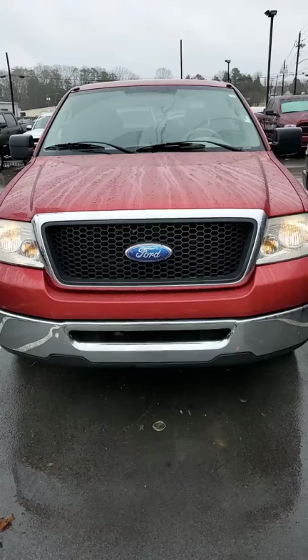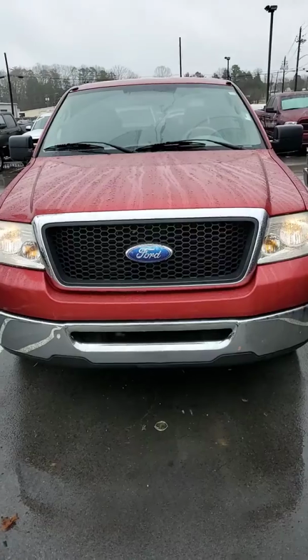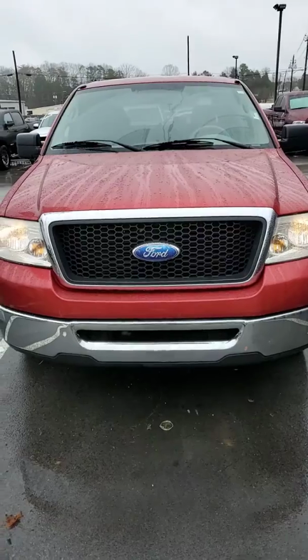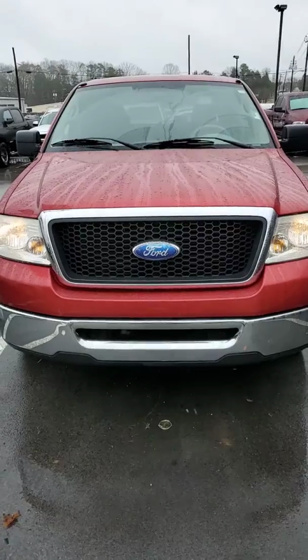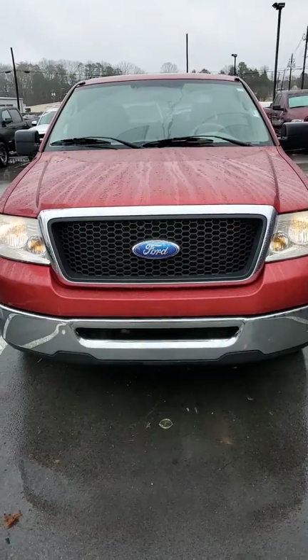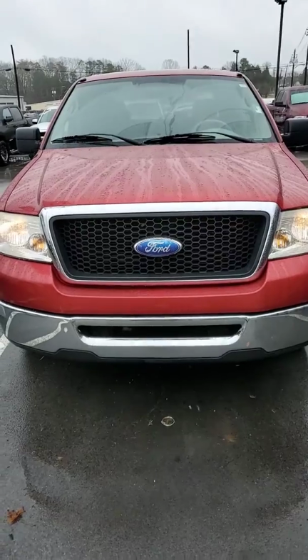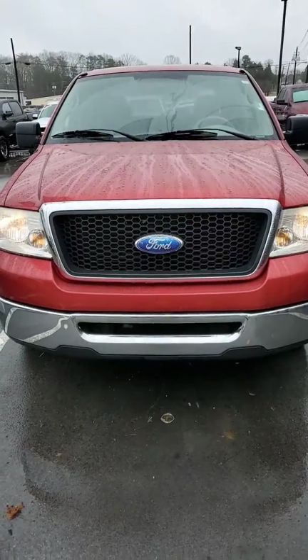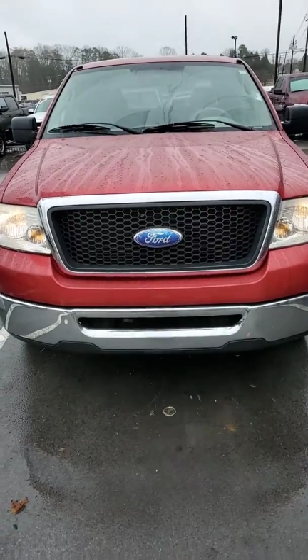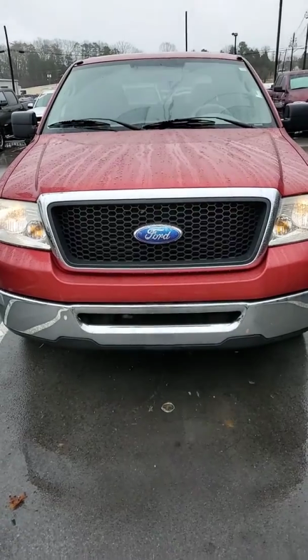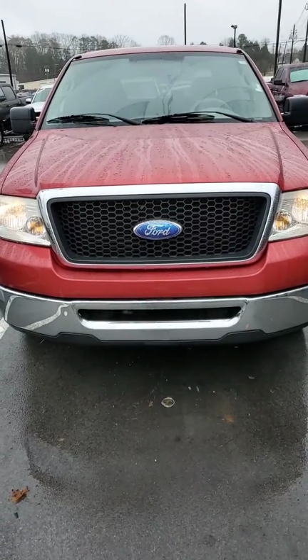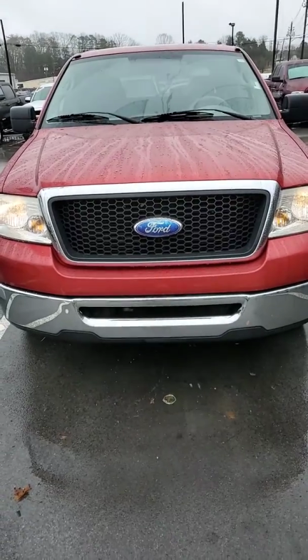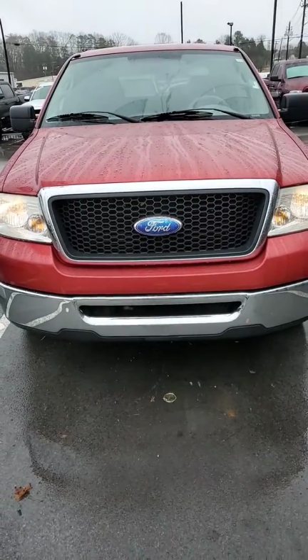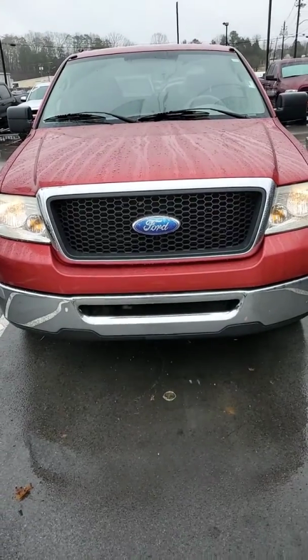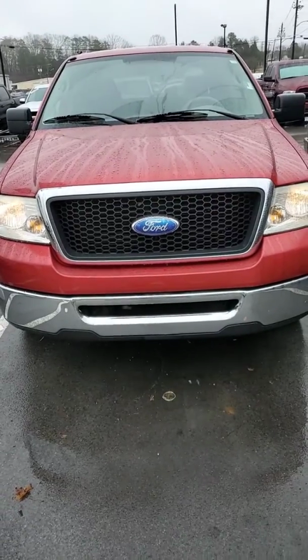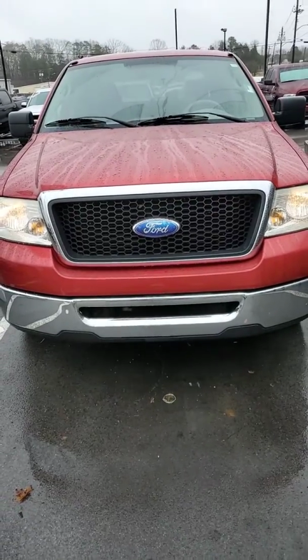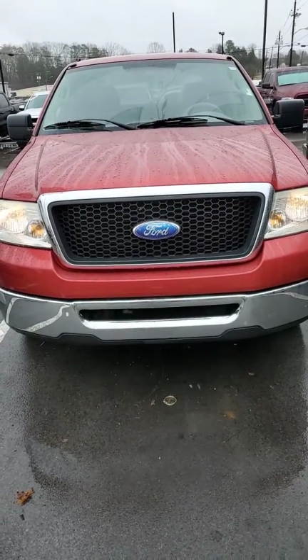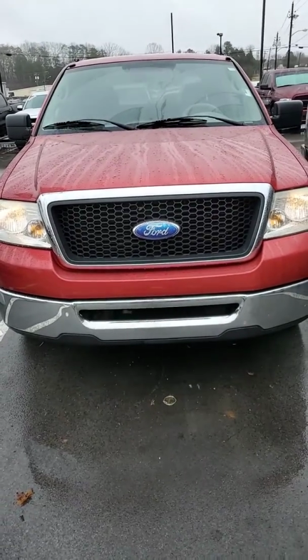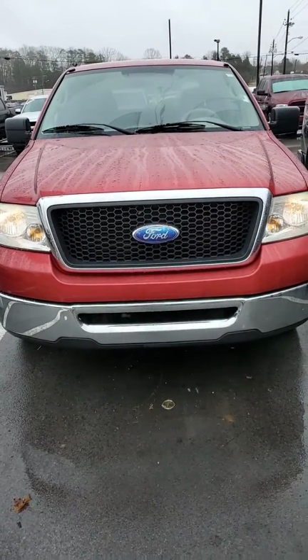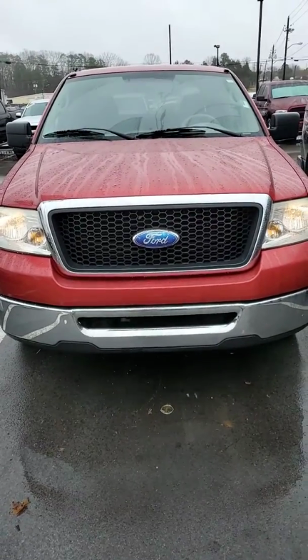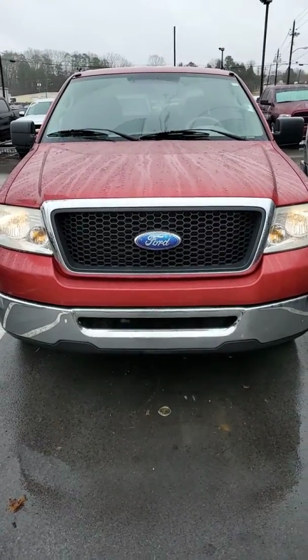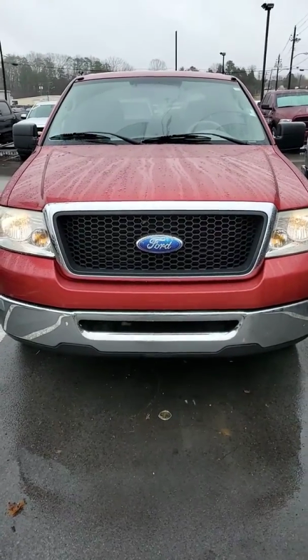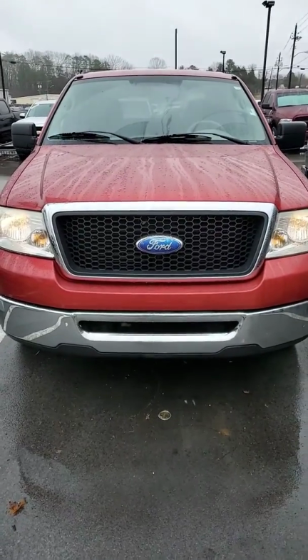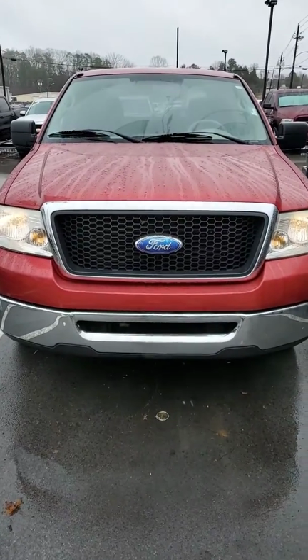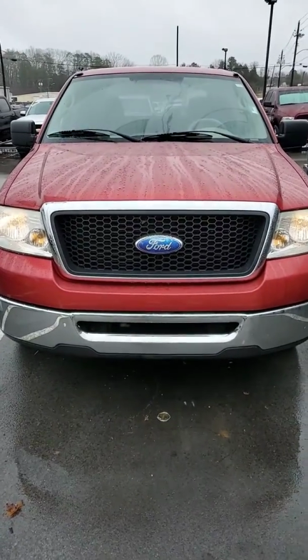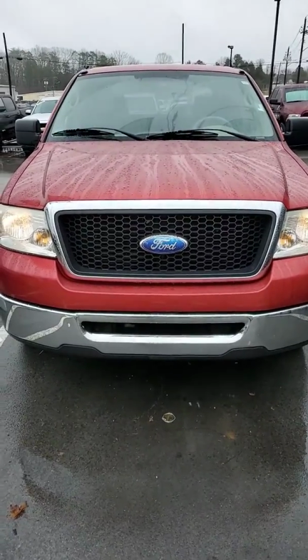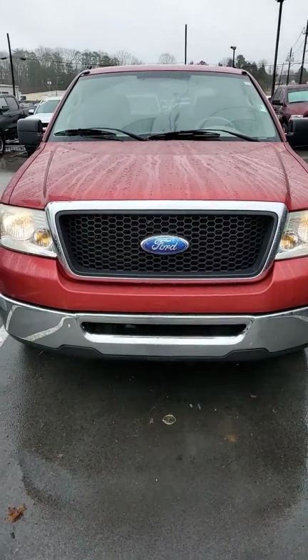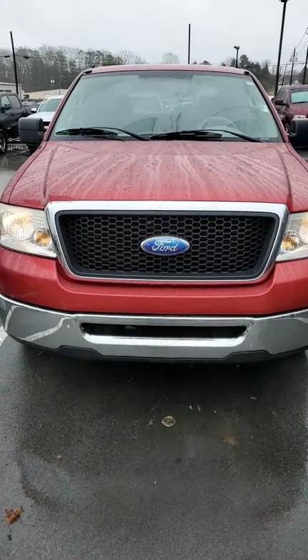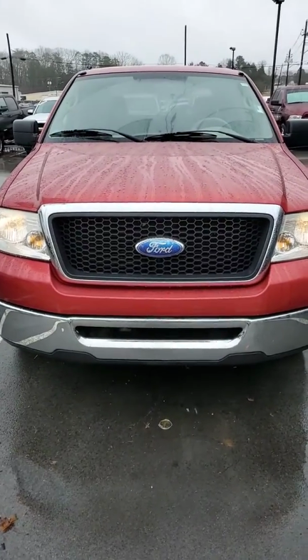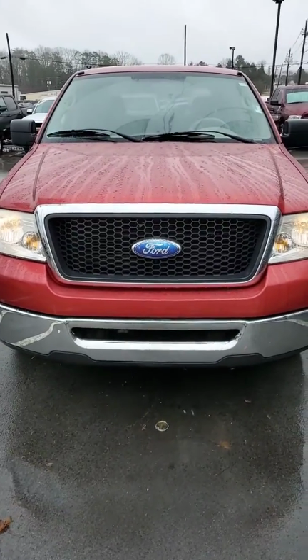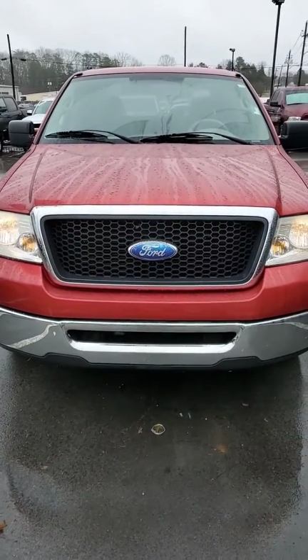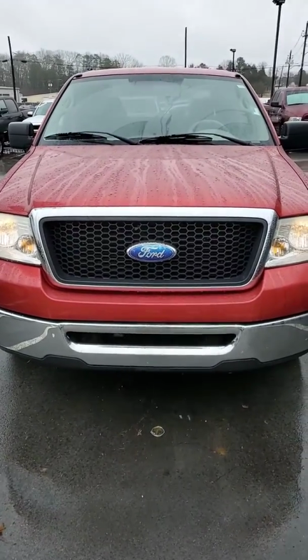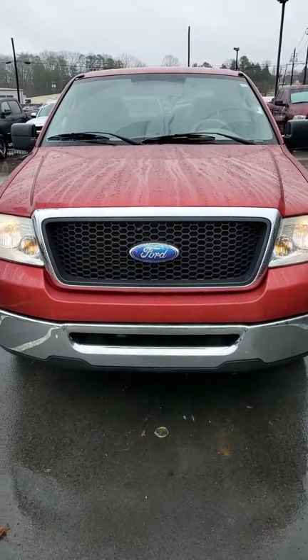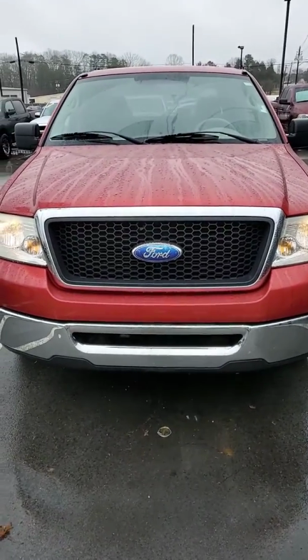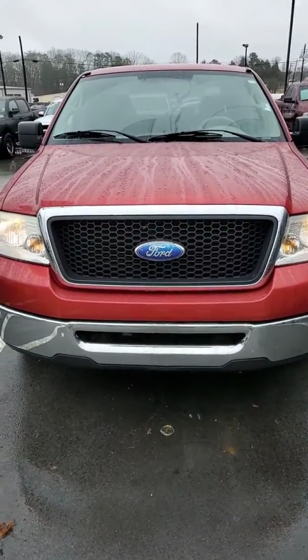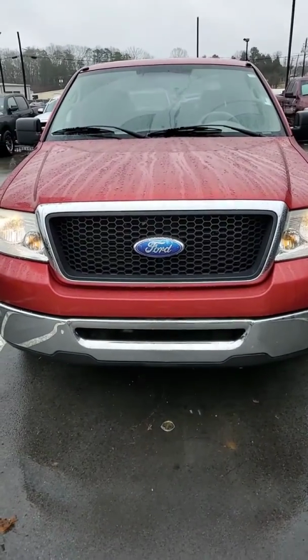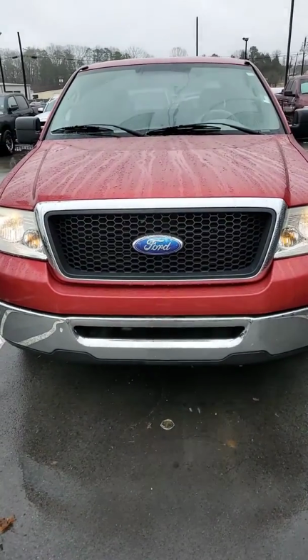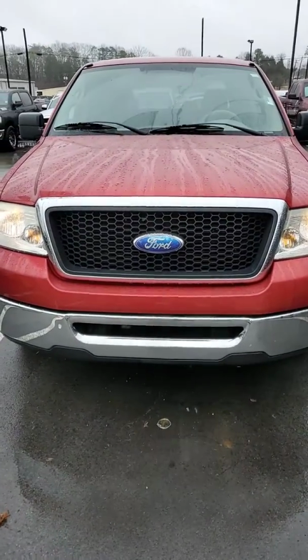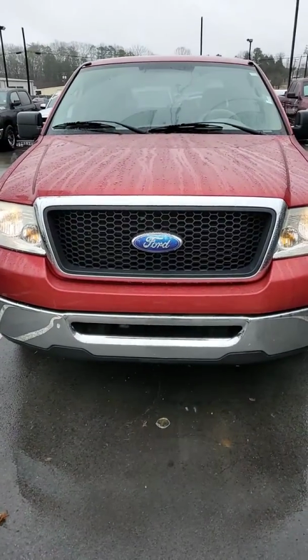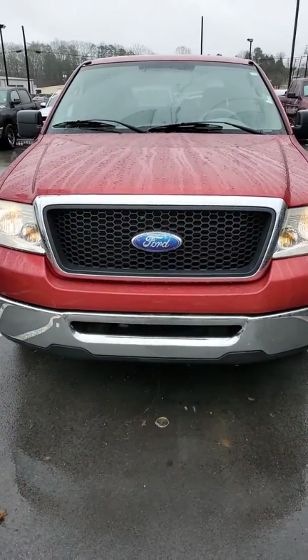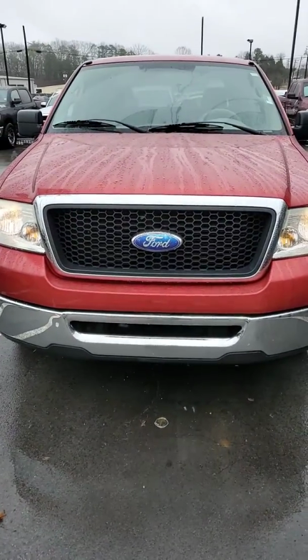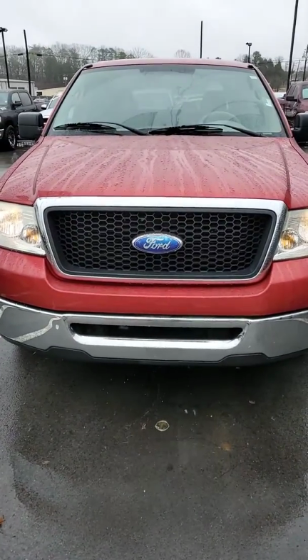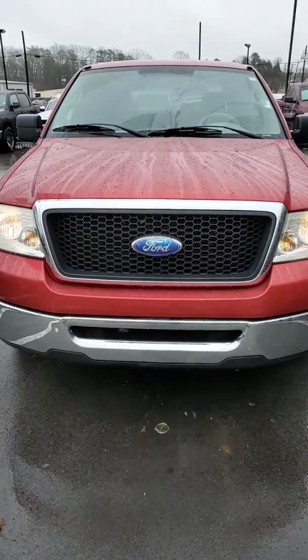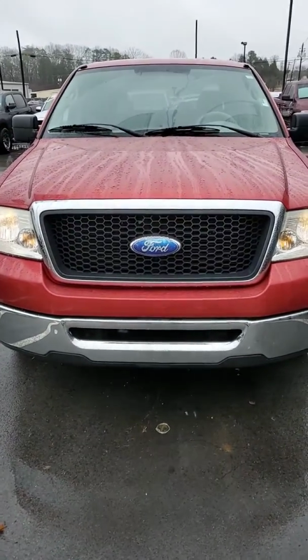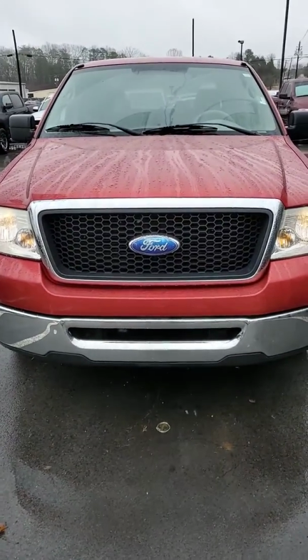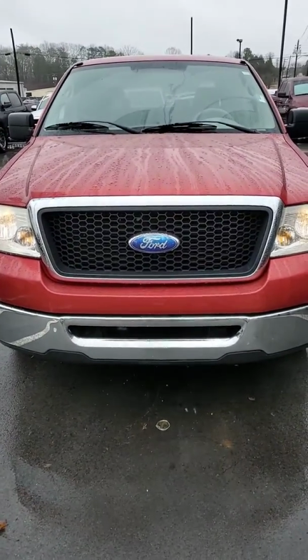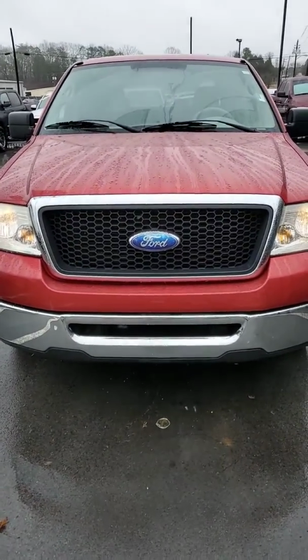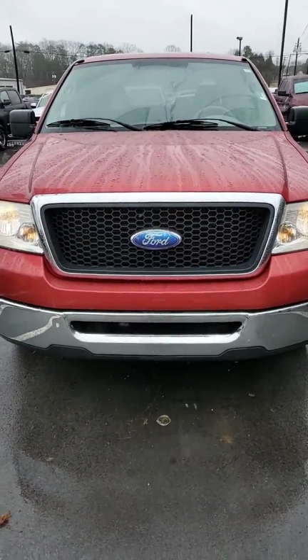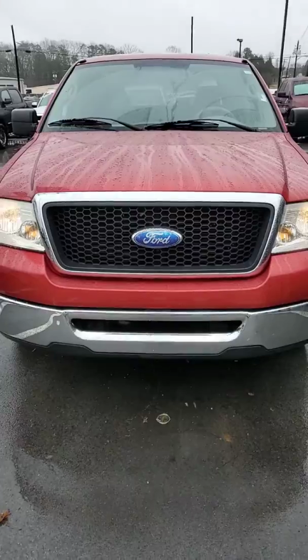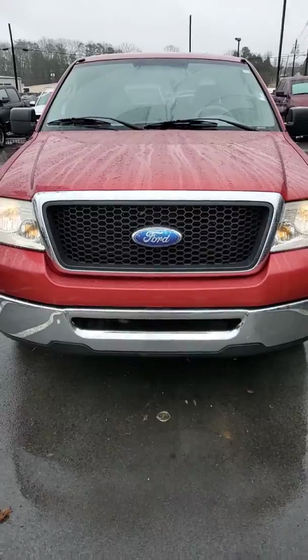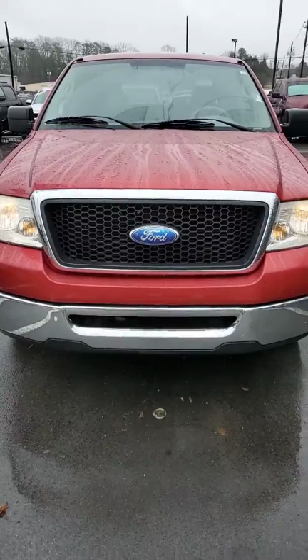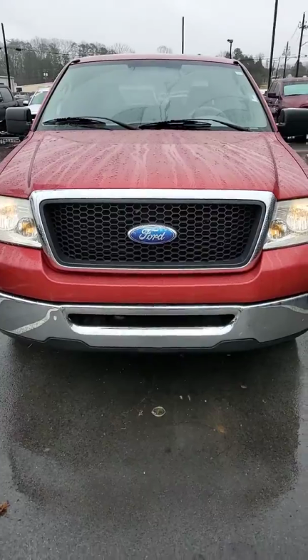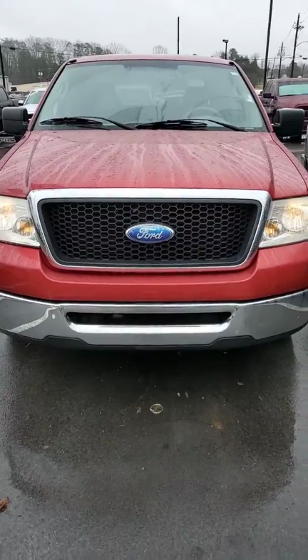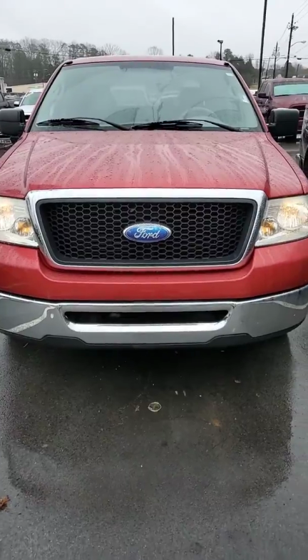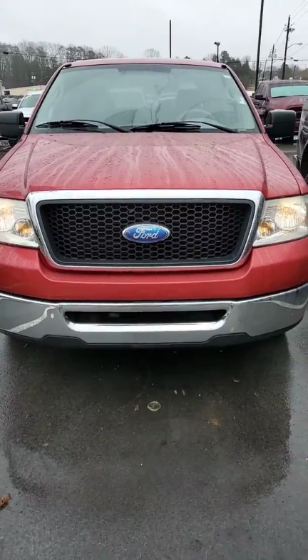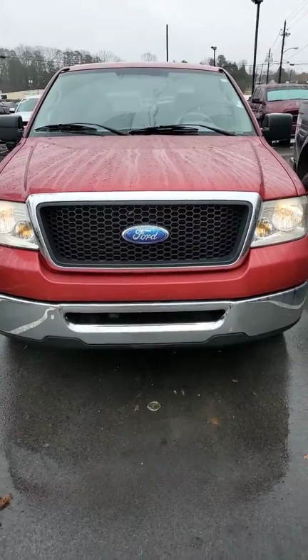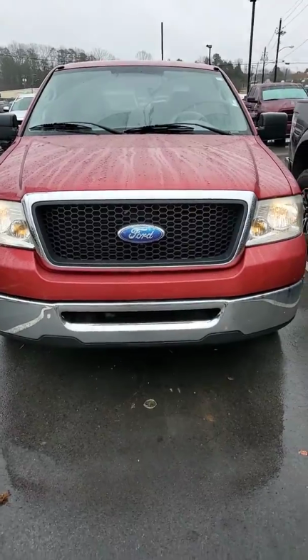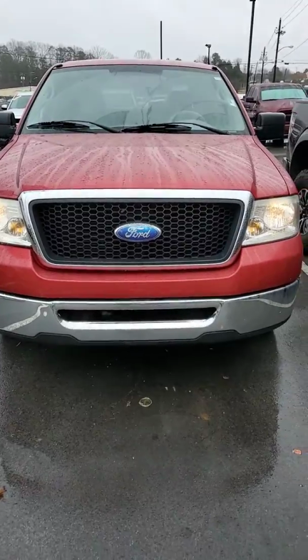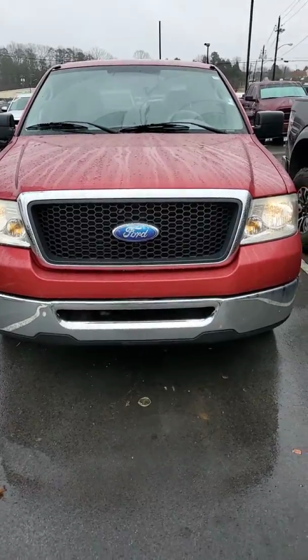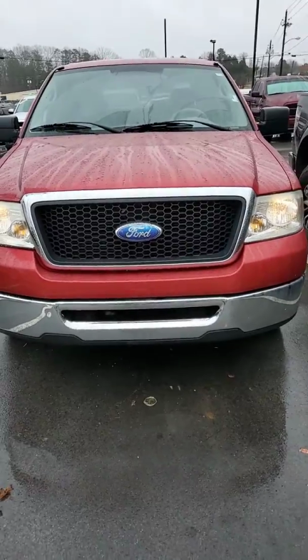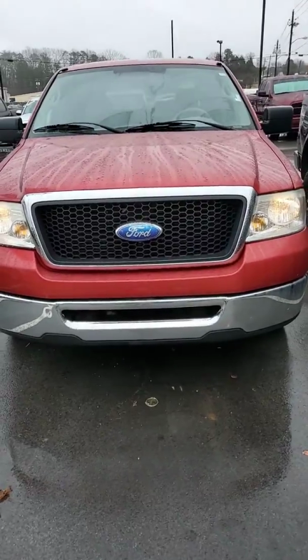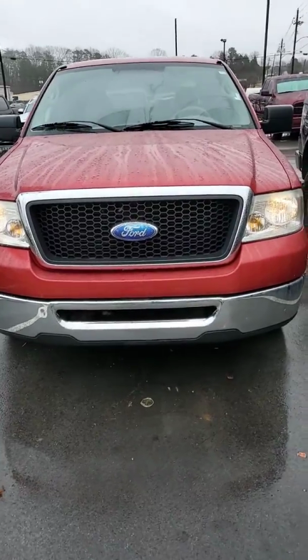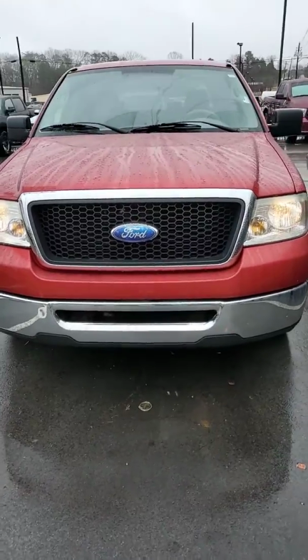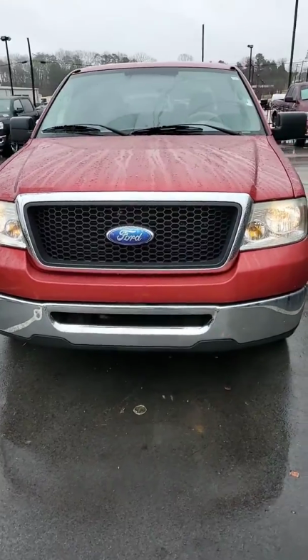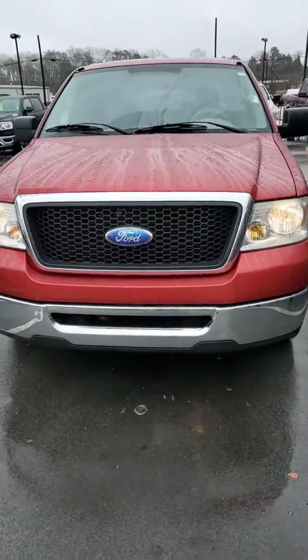Hello Robin, my name is Joe Davis. I'm with Secret City Dodge Jeep Ram here in Oak Ridge. This is your 2008 Ford F-150.